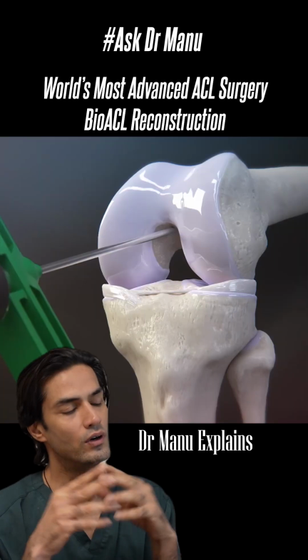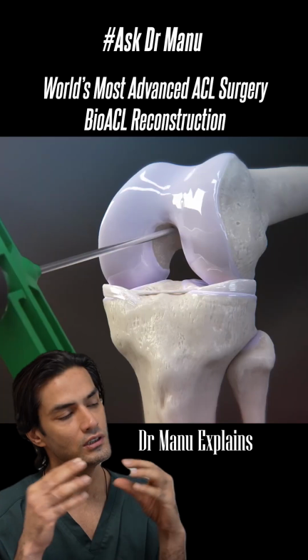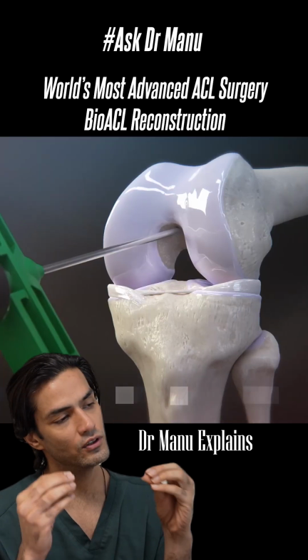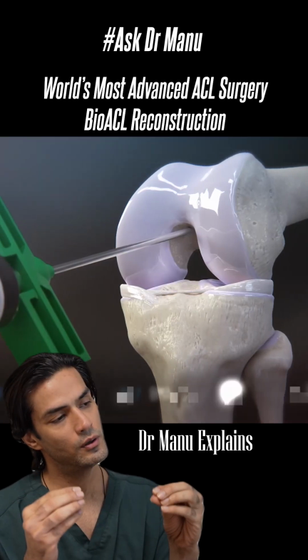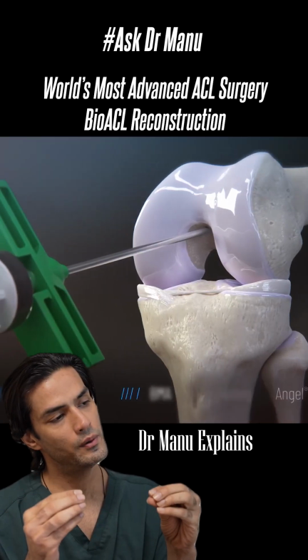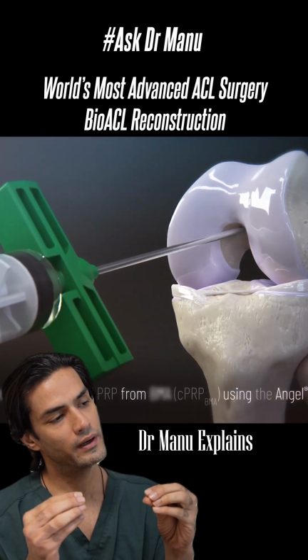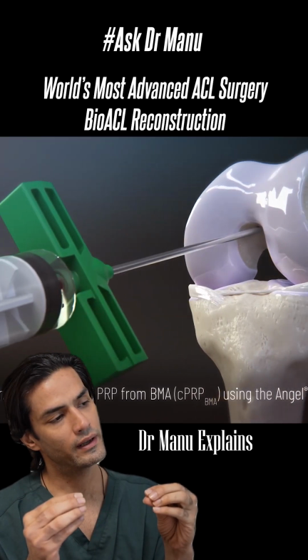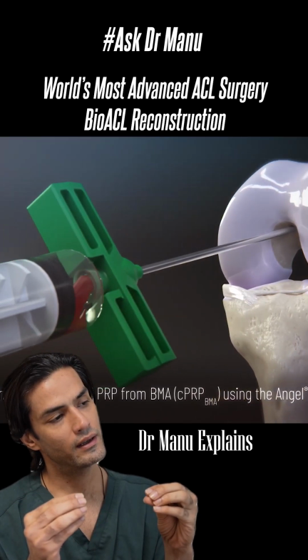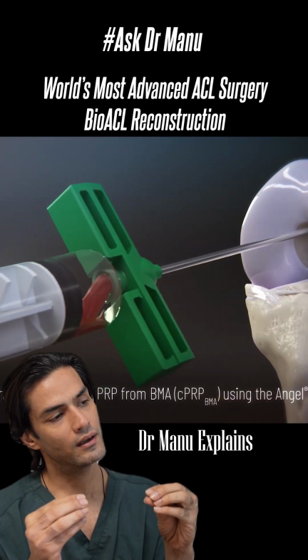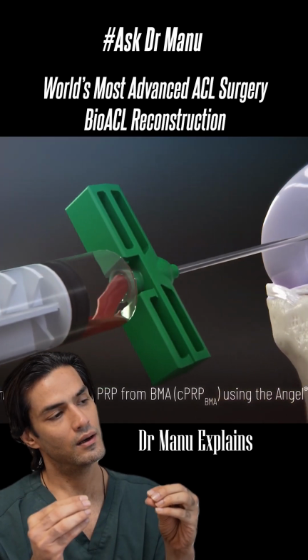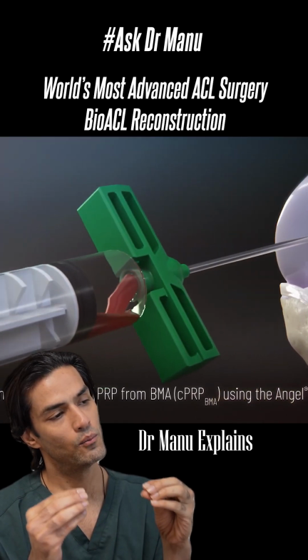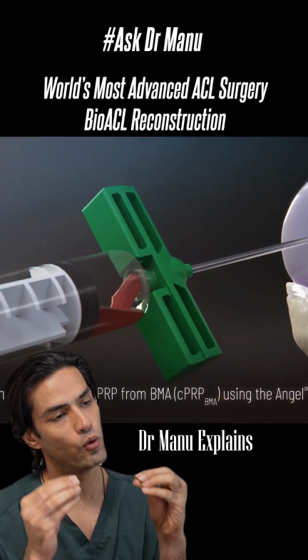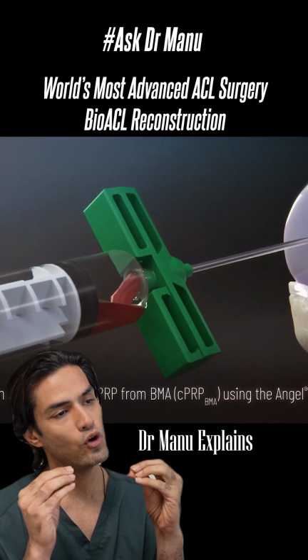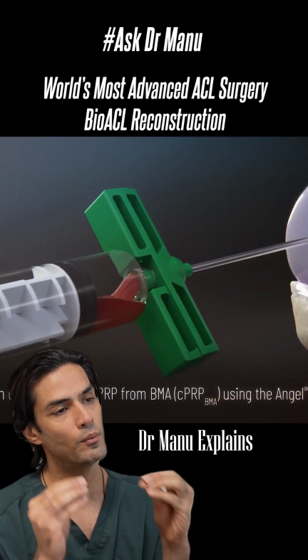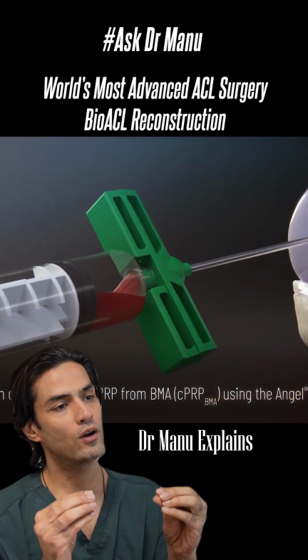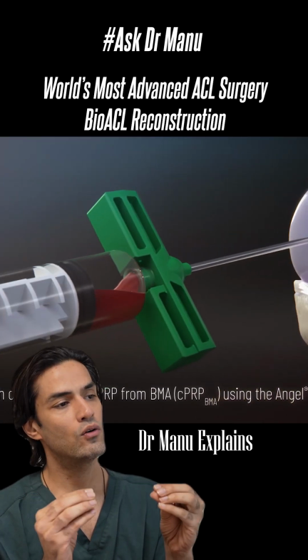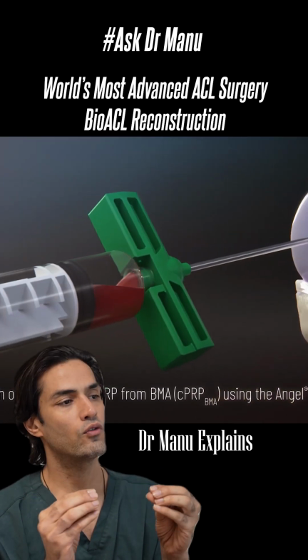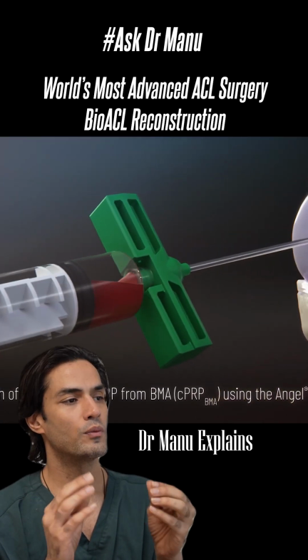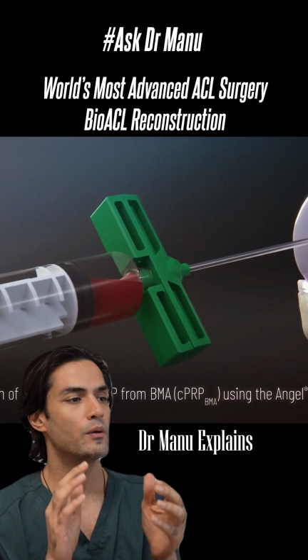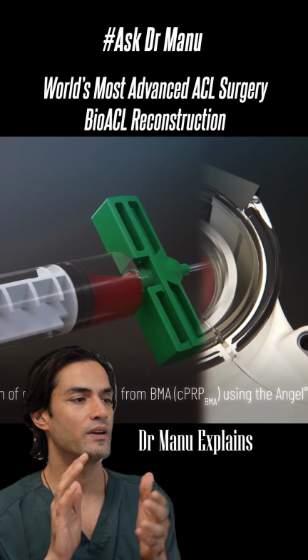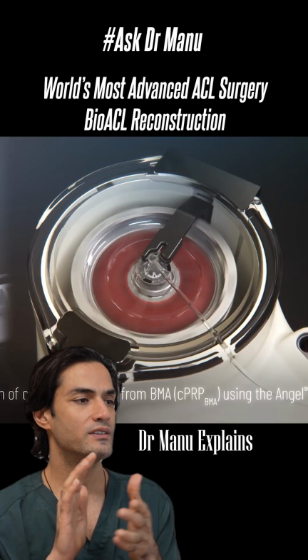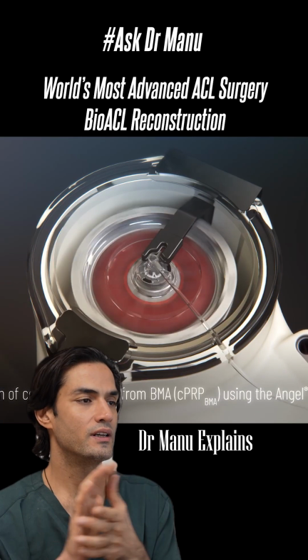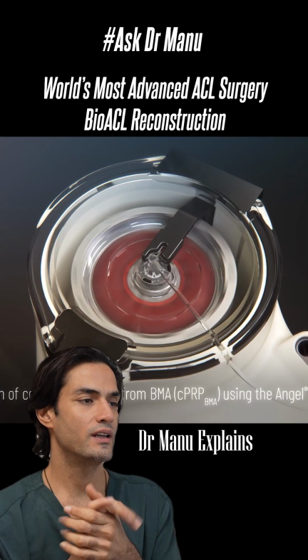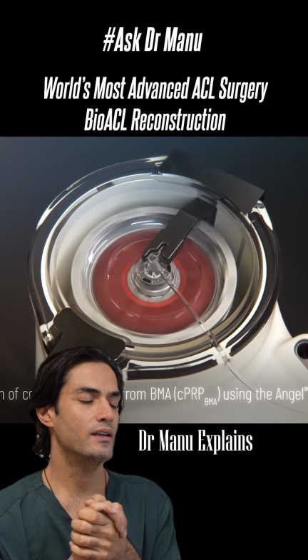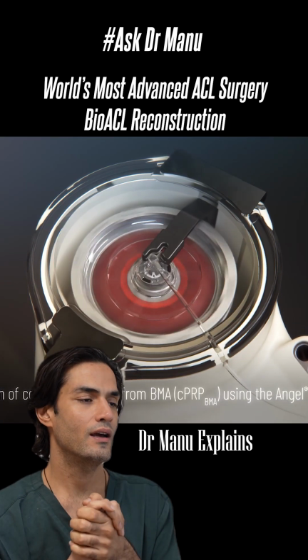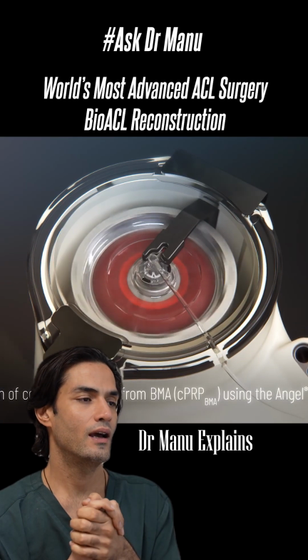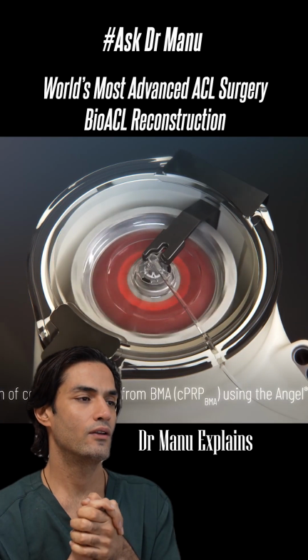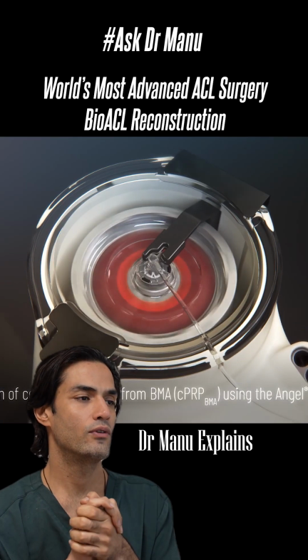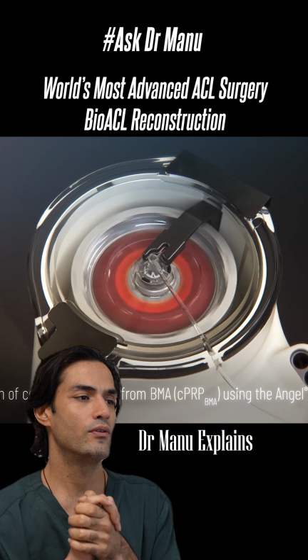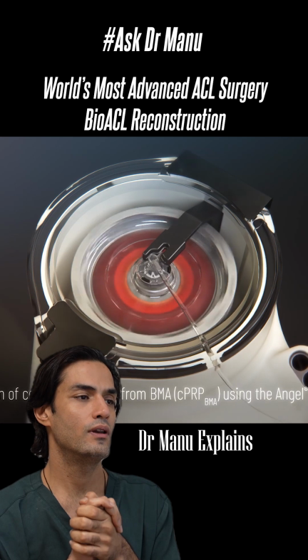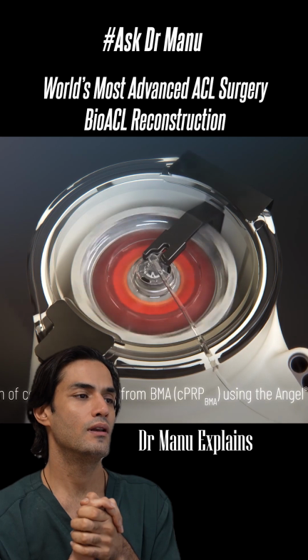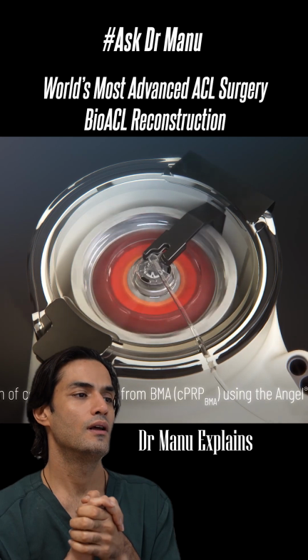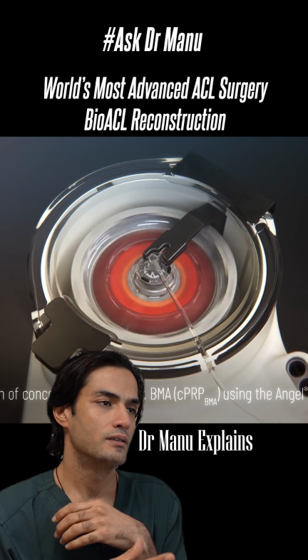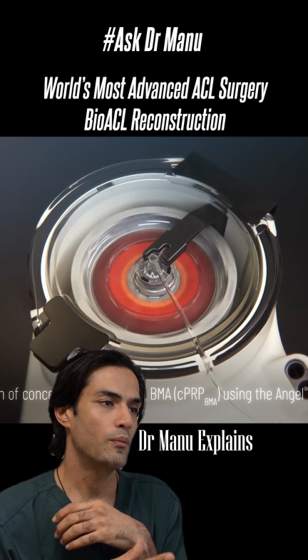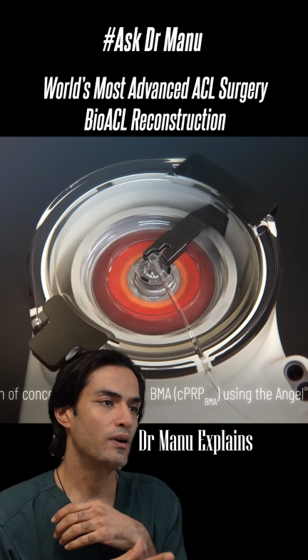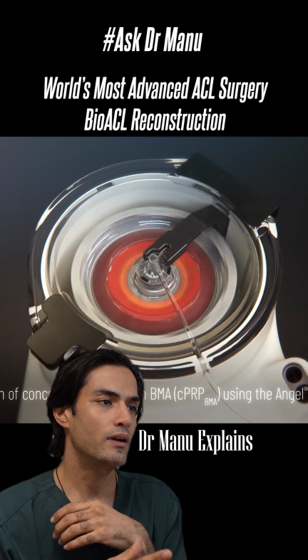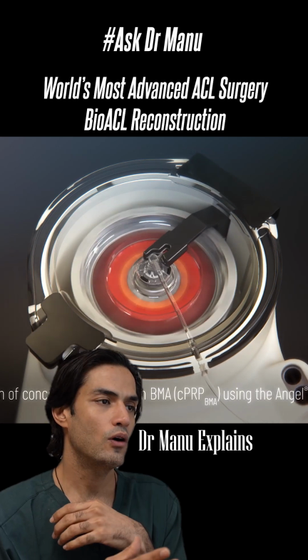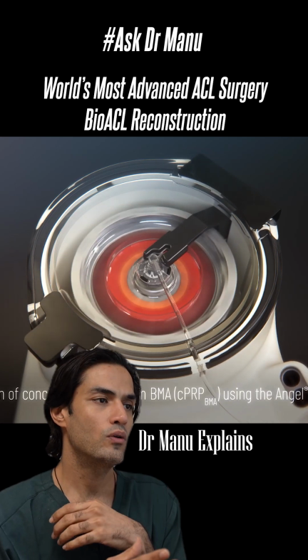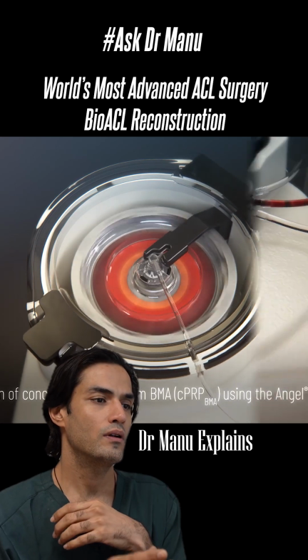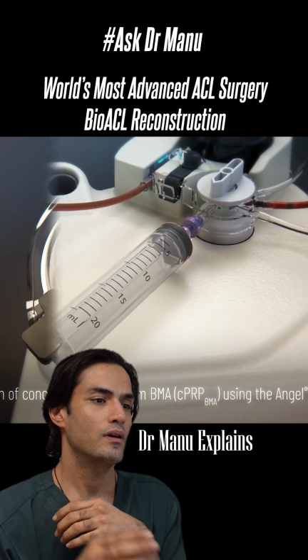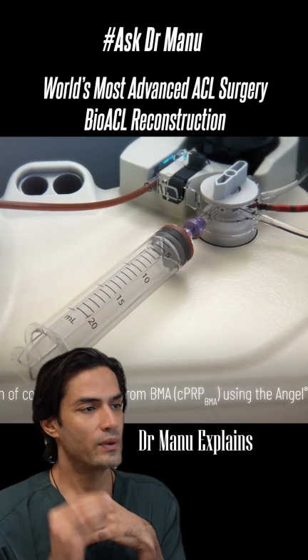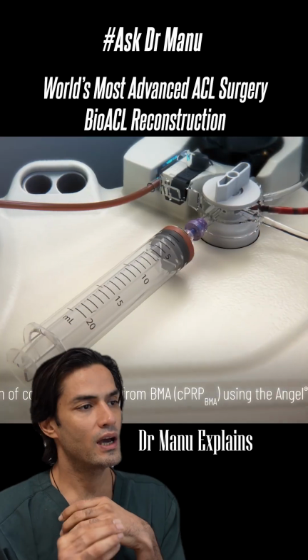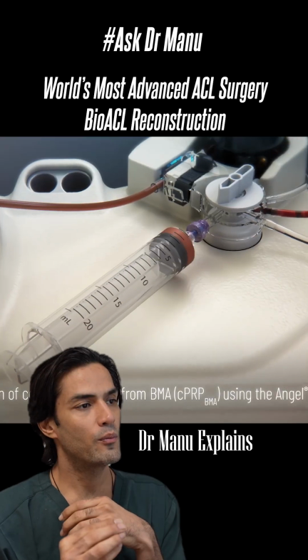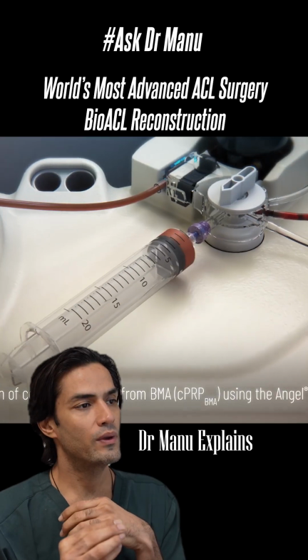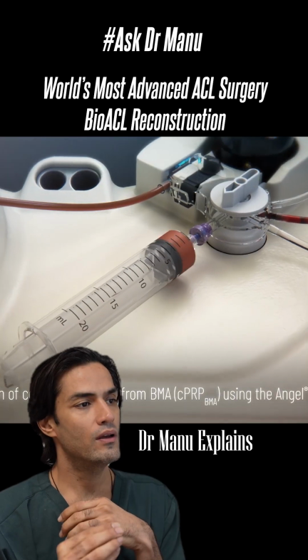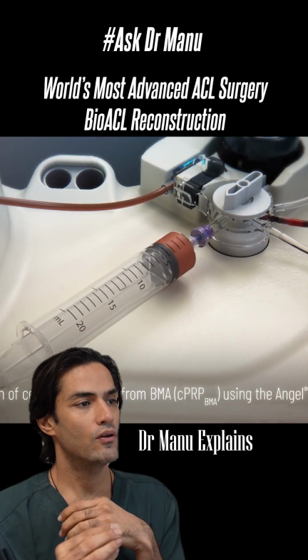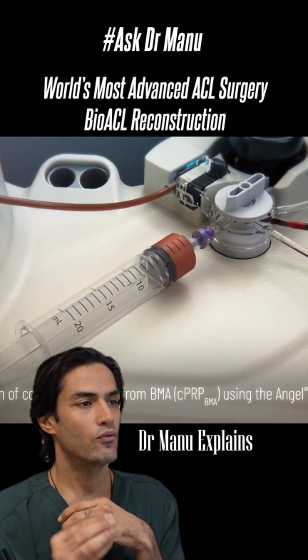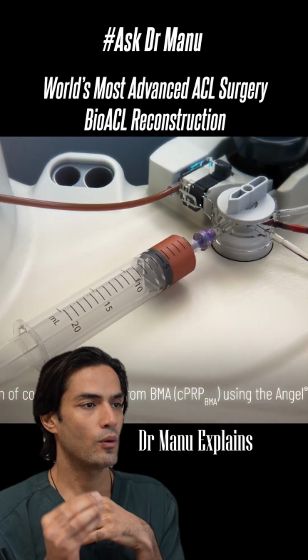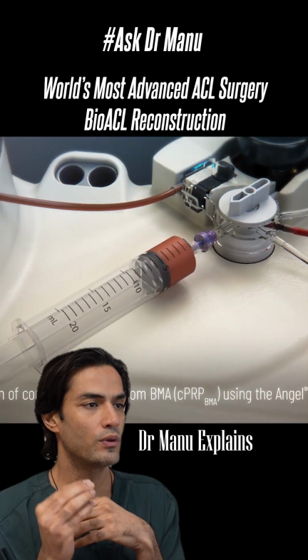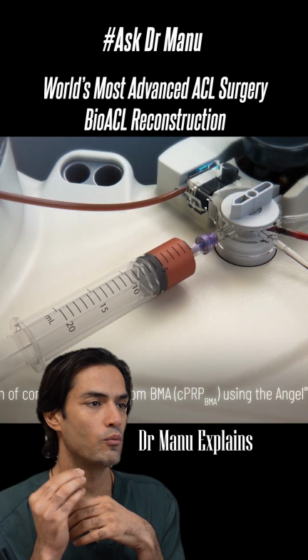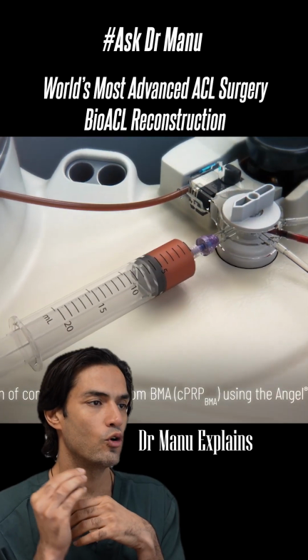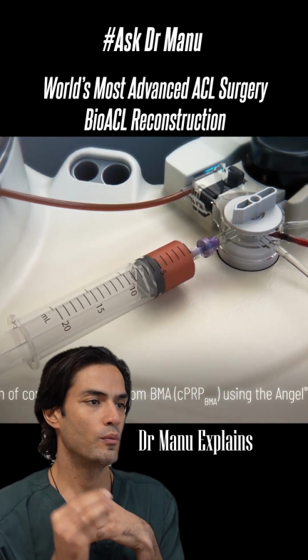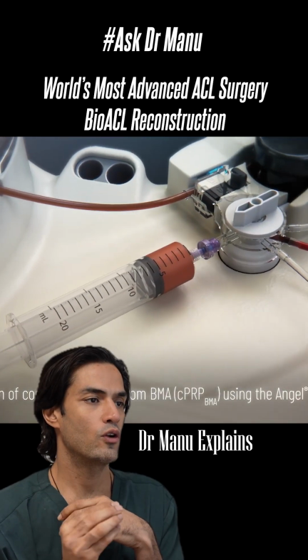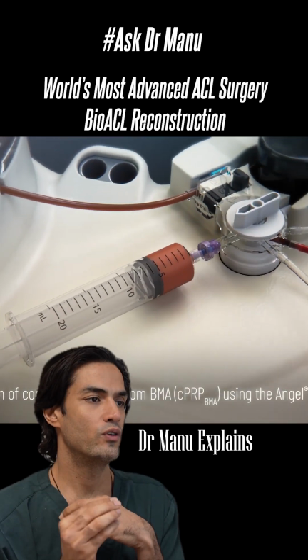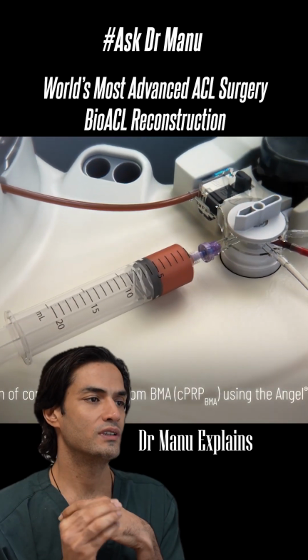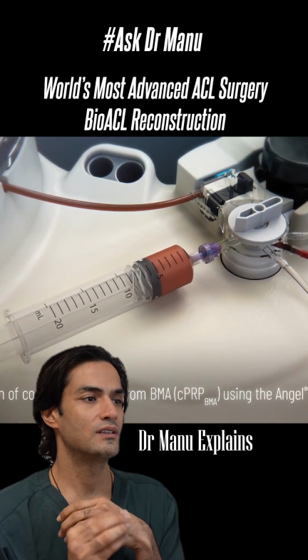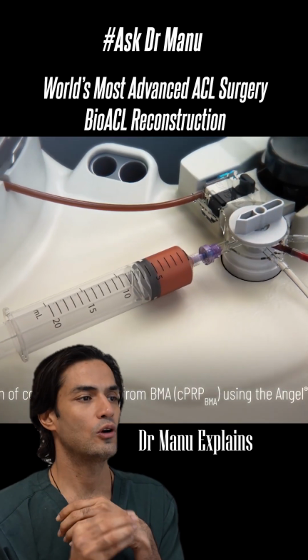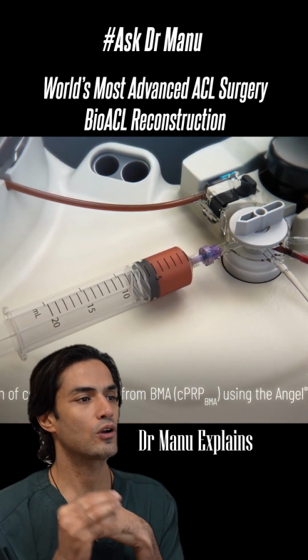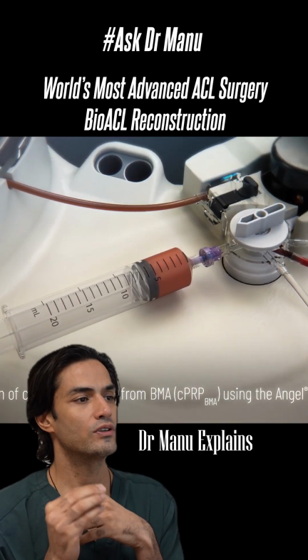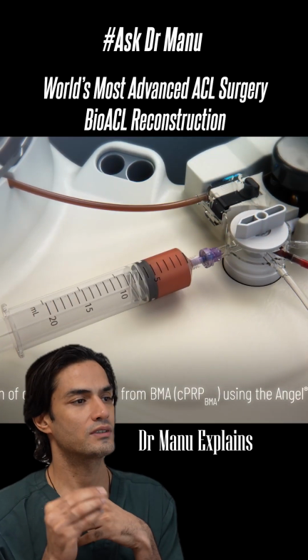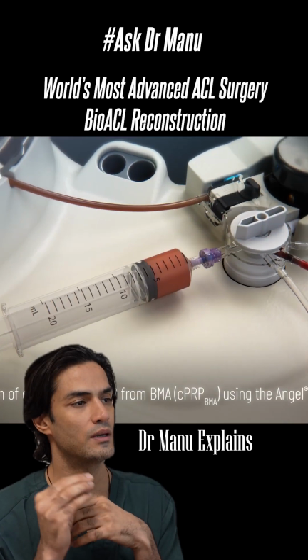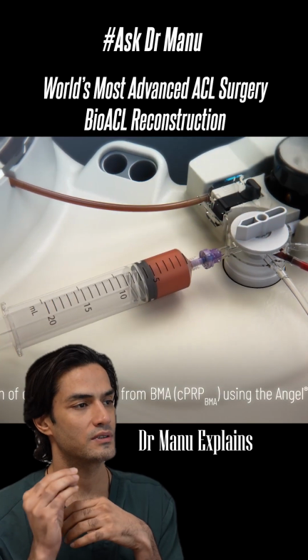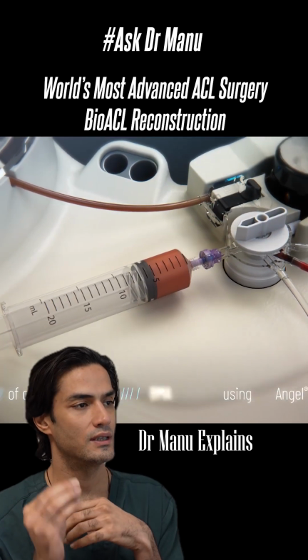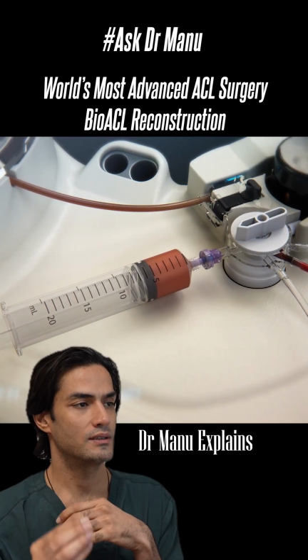First we will be taking bone marrow from the patient's knee and we will separate out PRP from the bone marrow, which has a lot of stem cells.